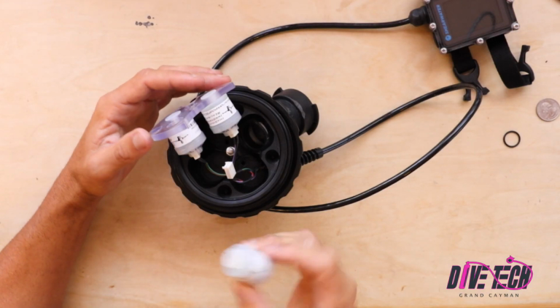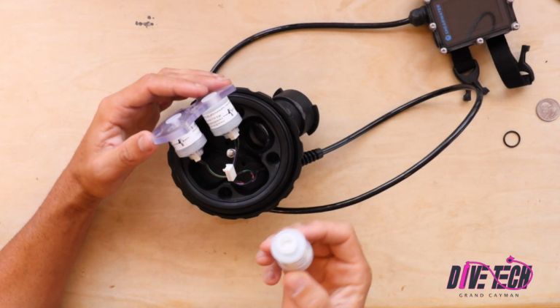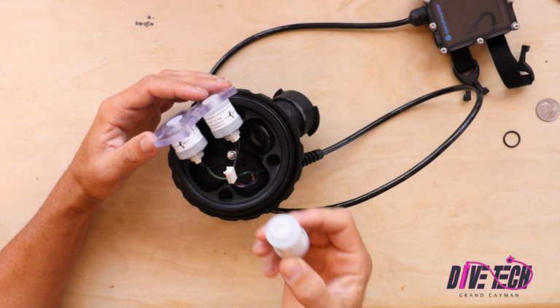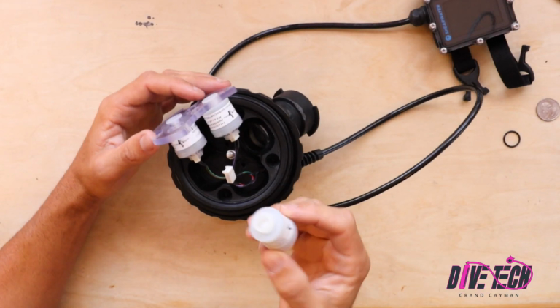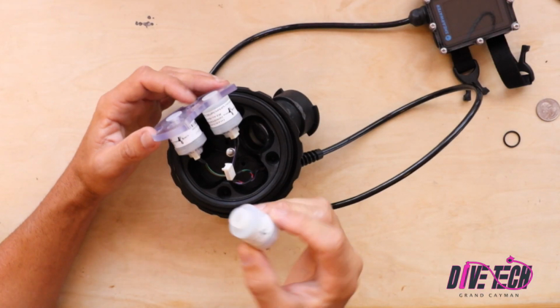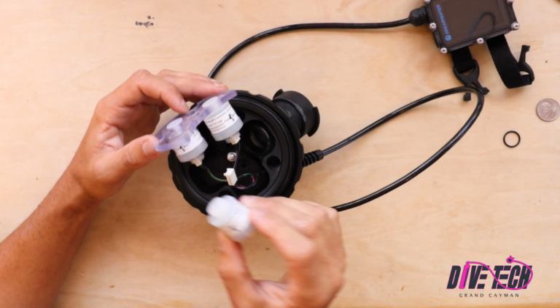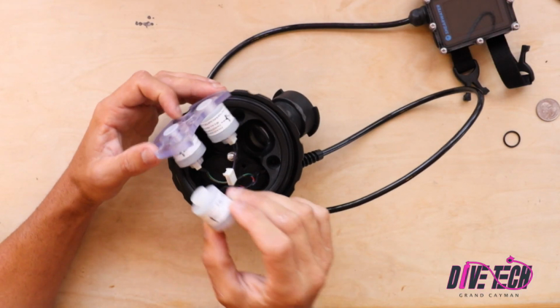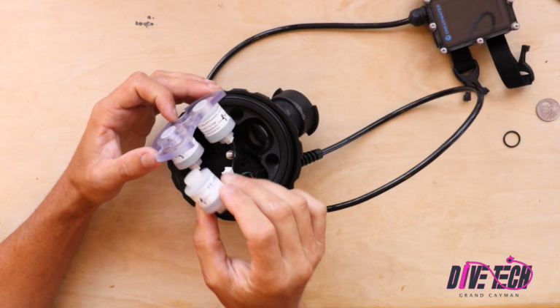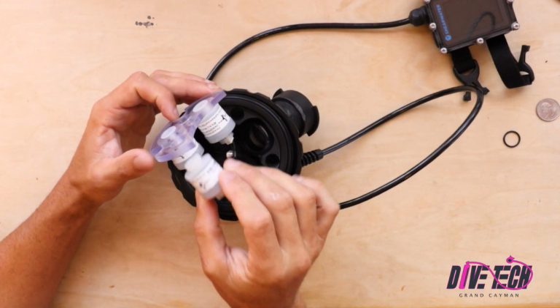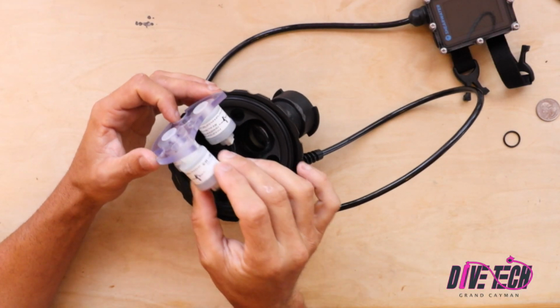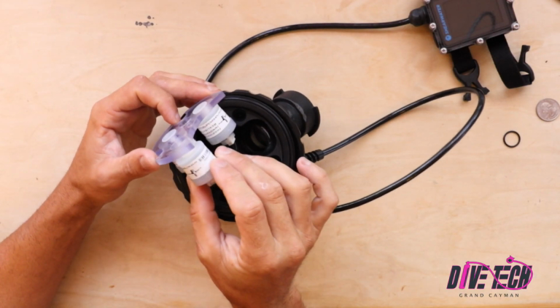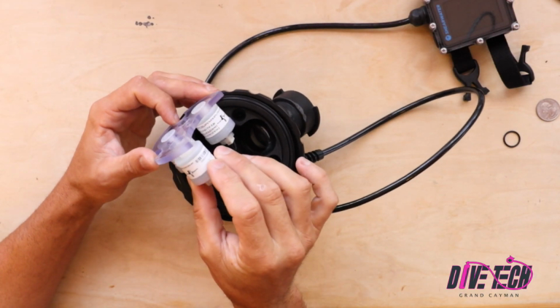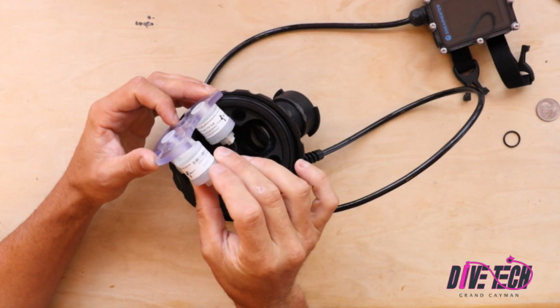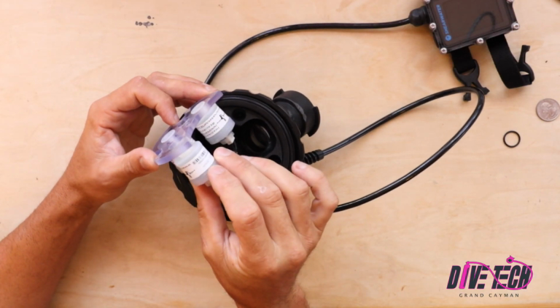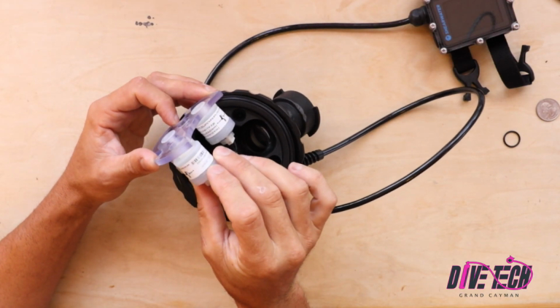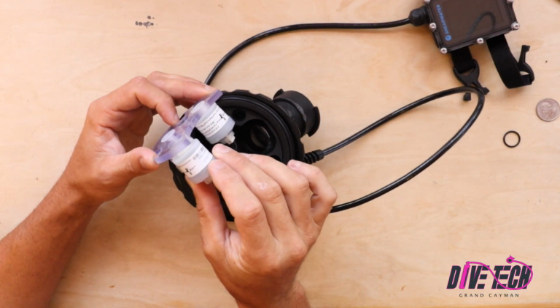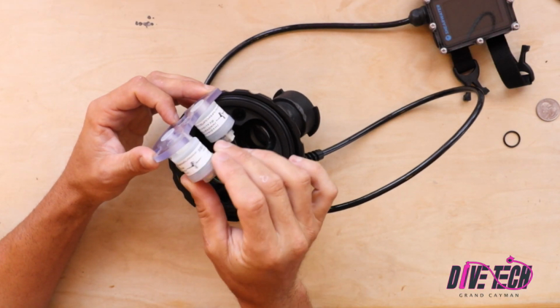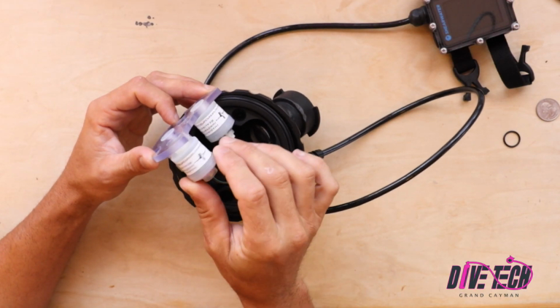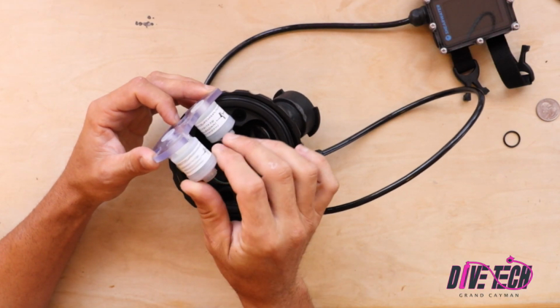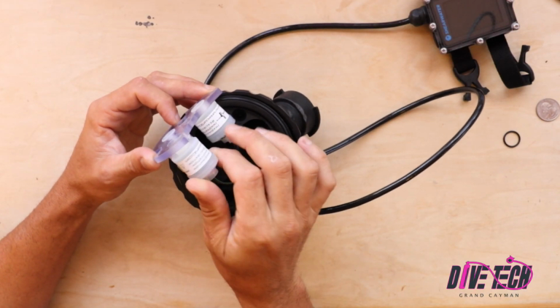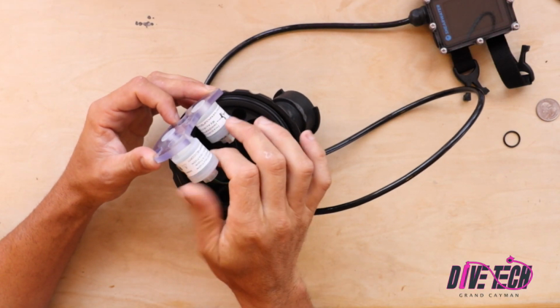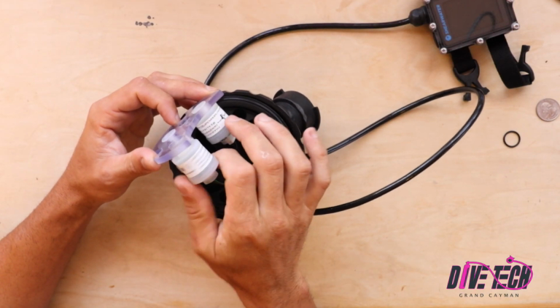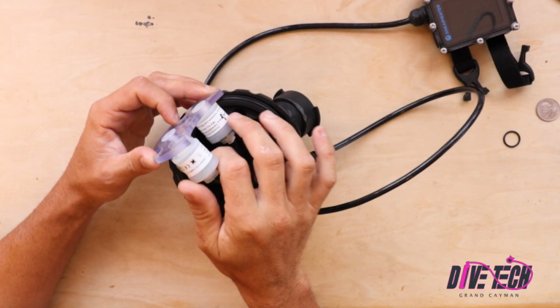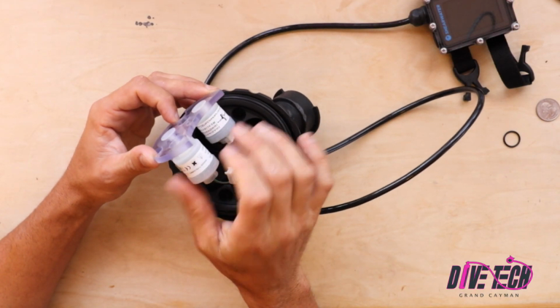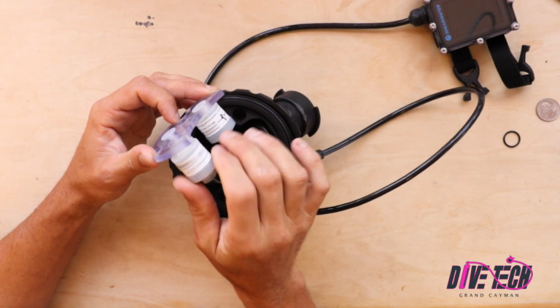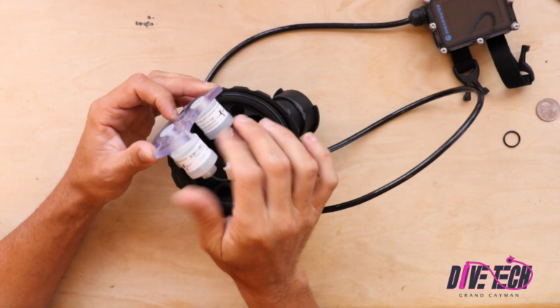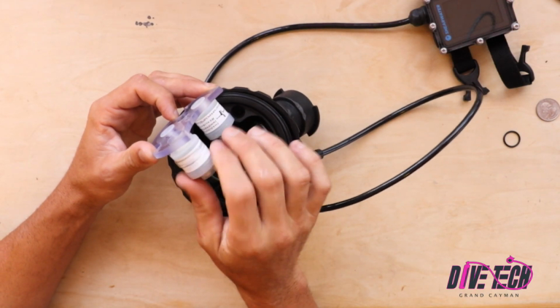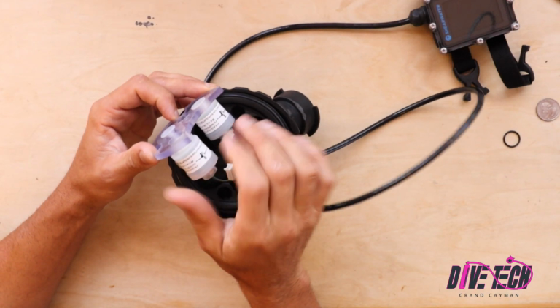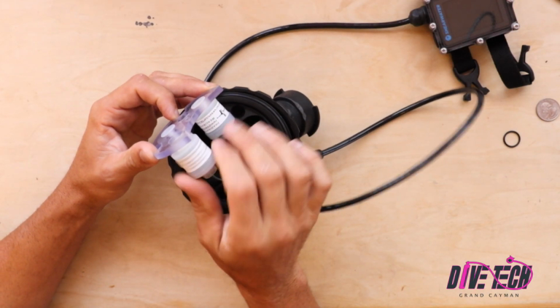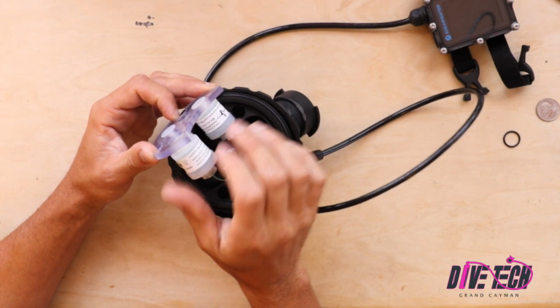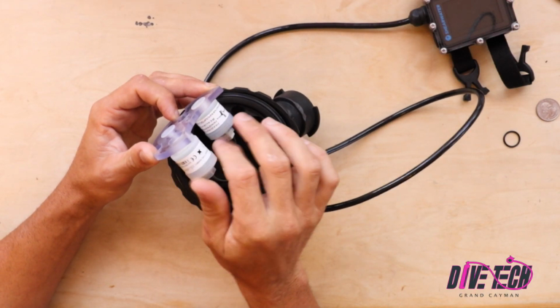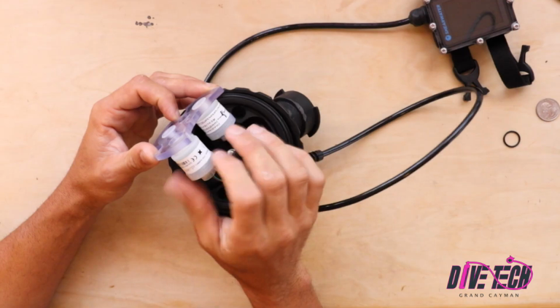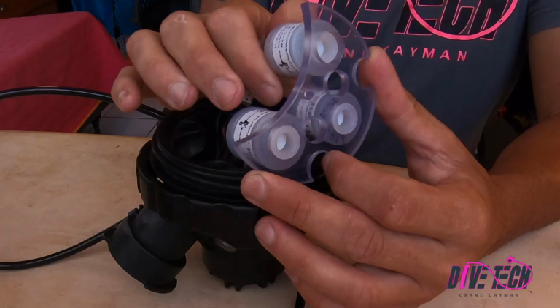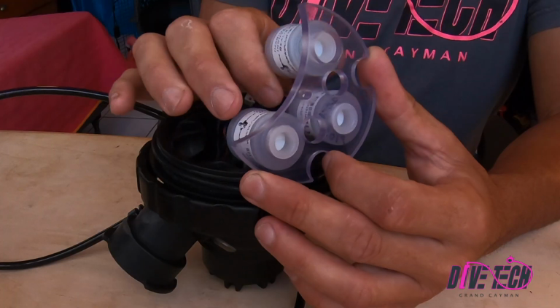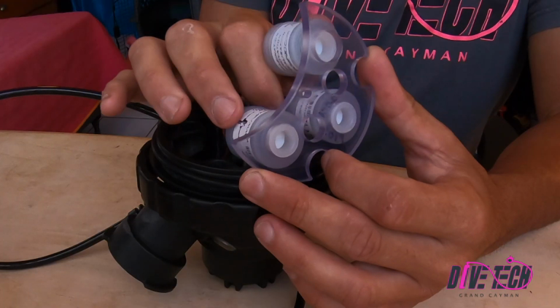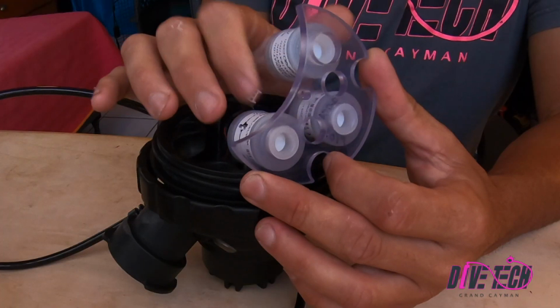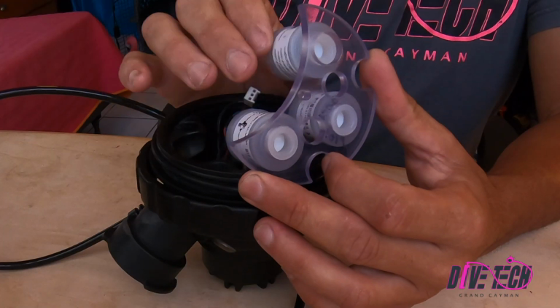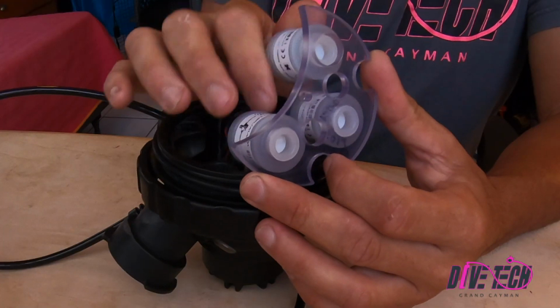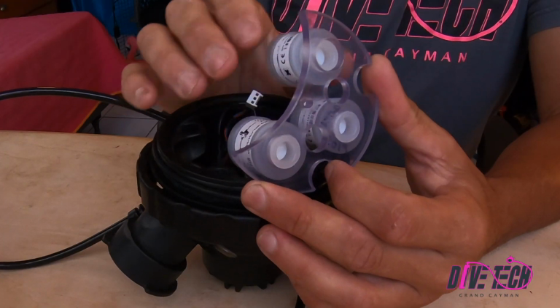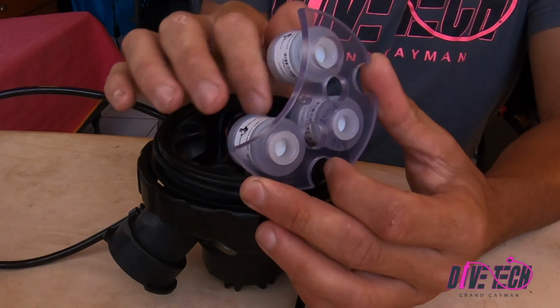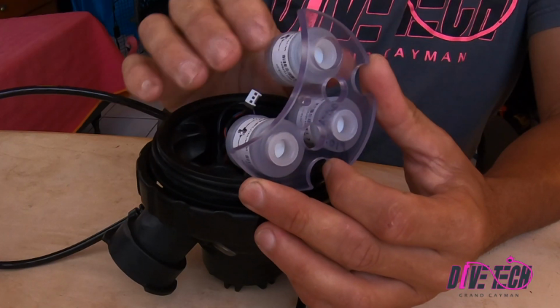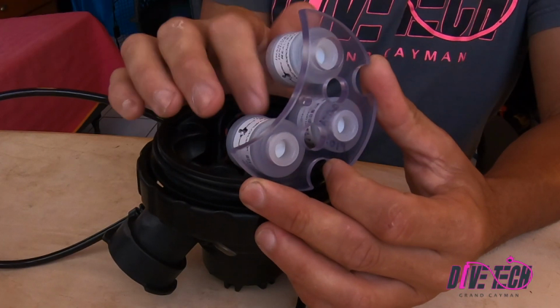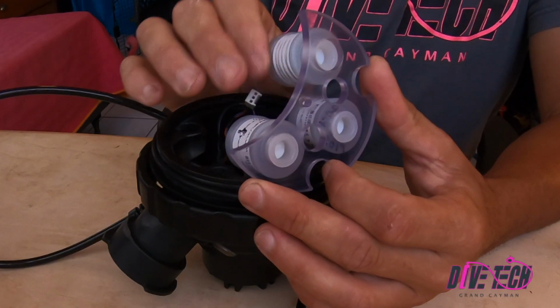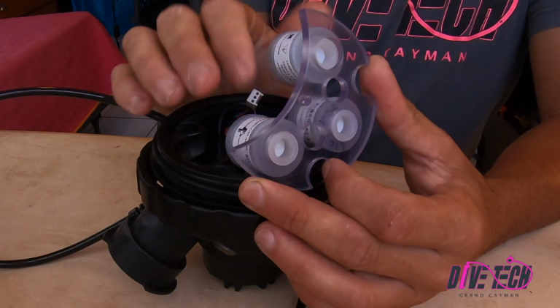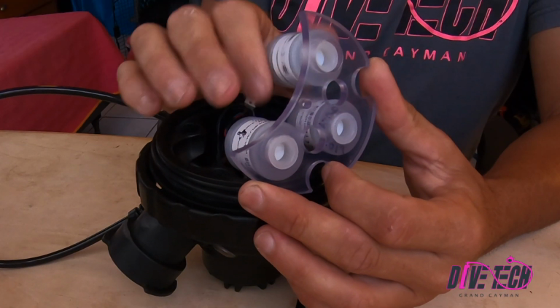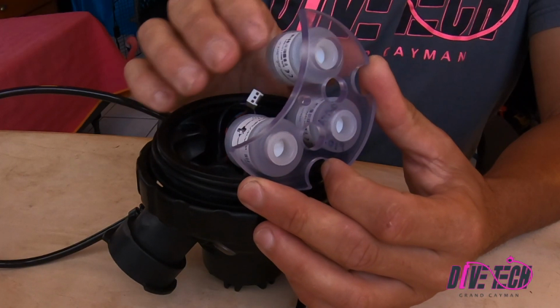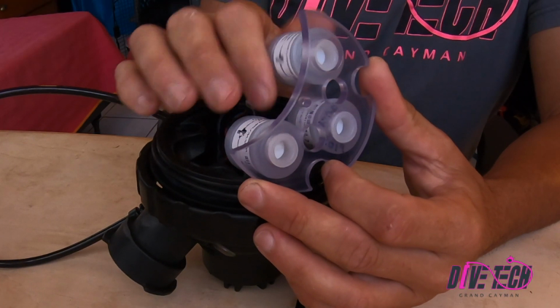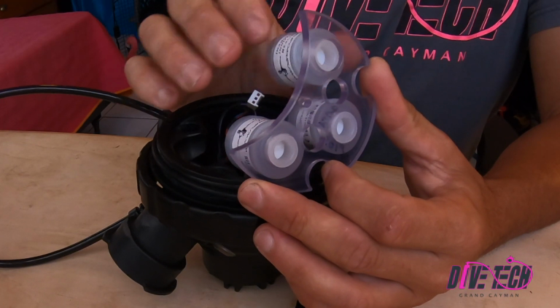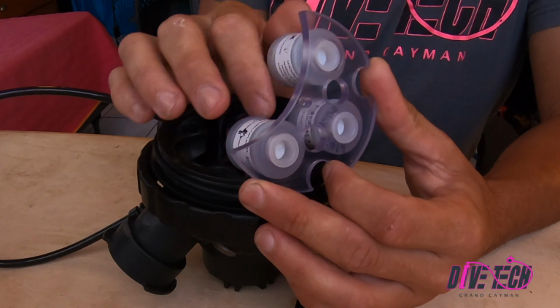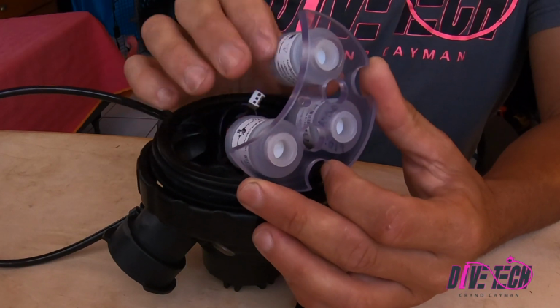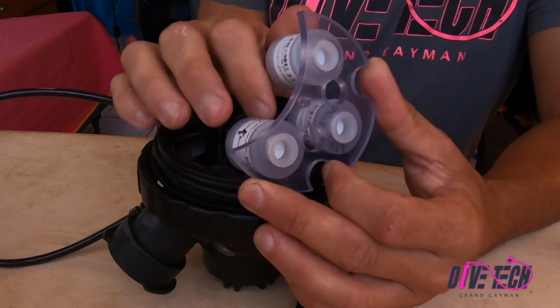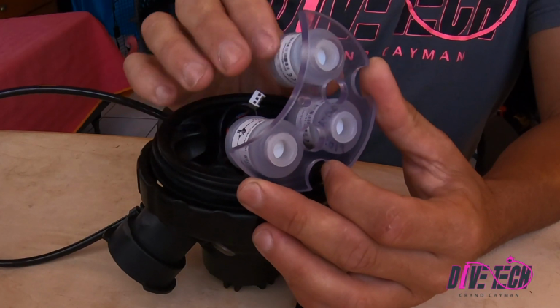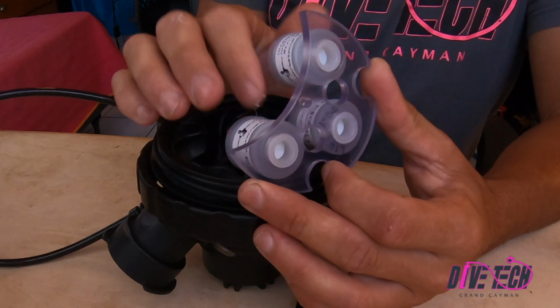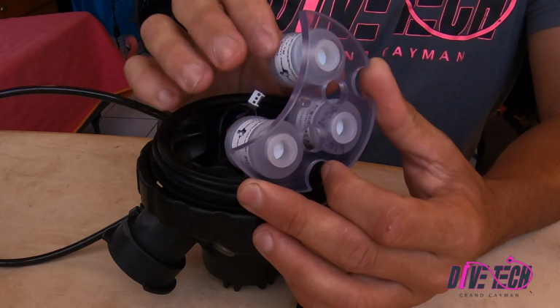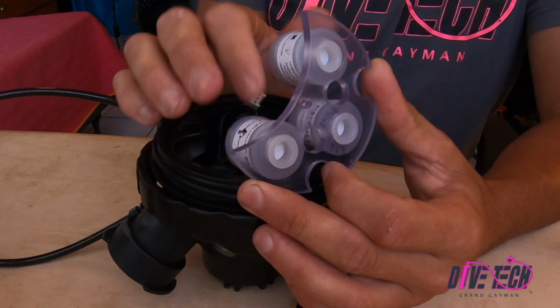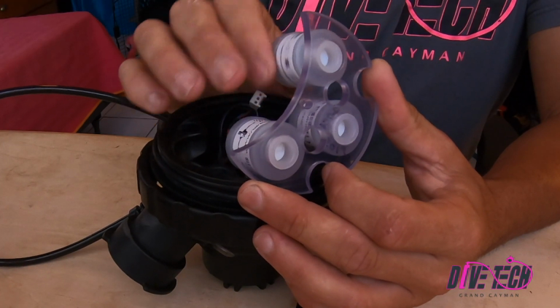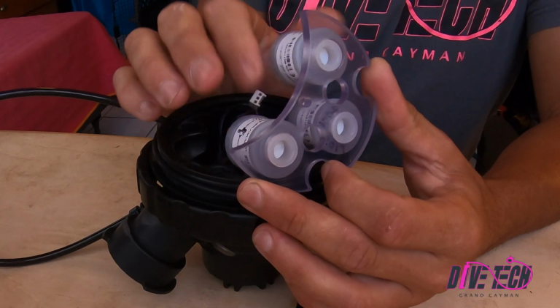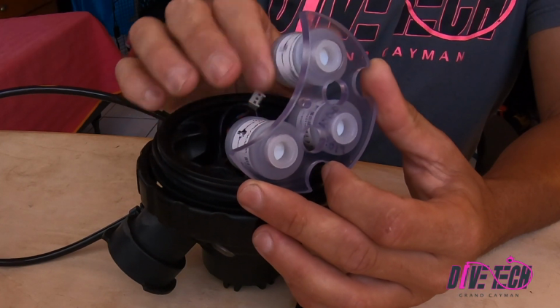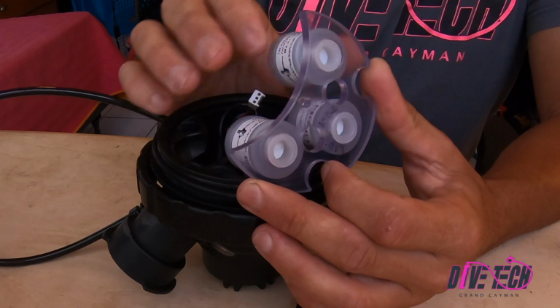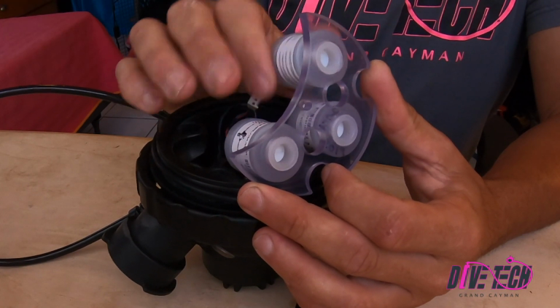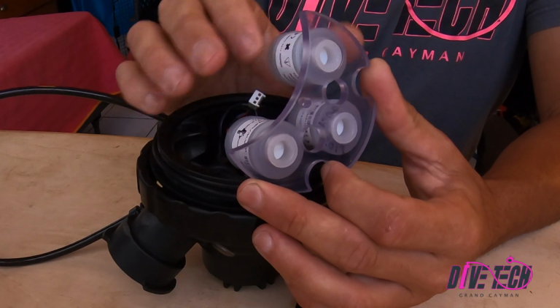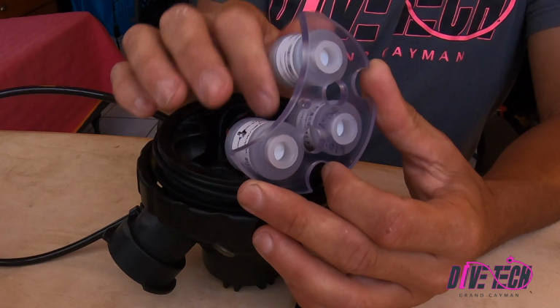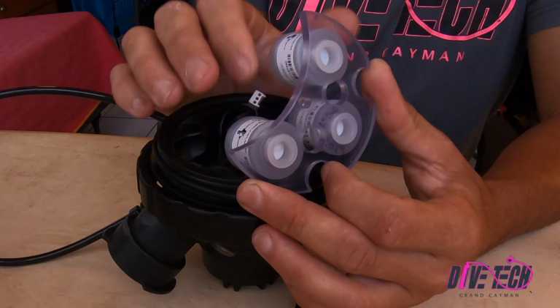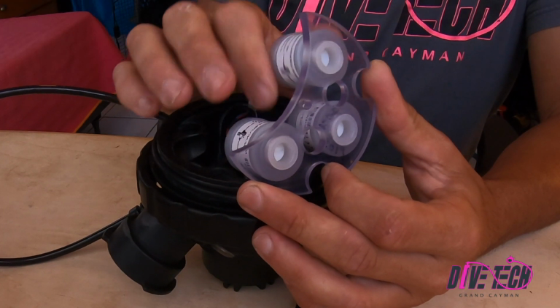First thing we're going to do is screw the sensor back in. It's always a good idea to date your sensors on the day you've installed them, which we've done.